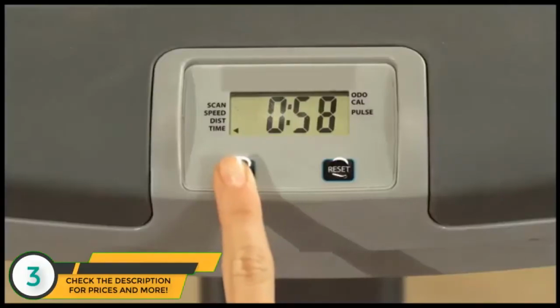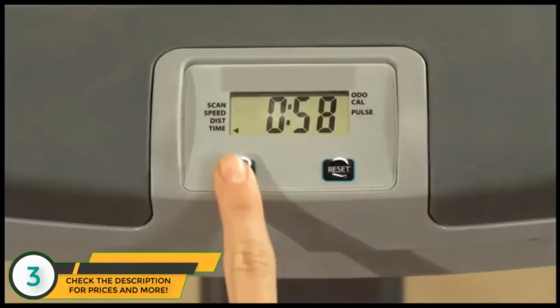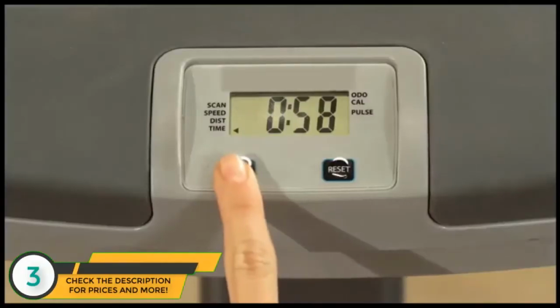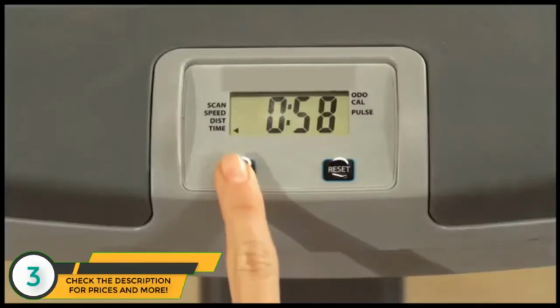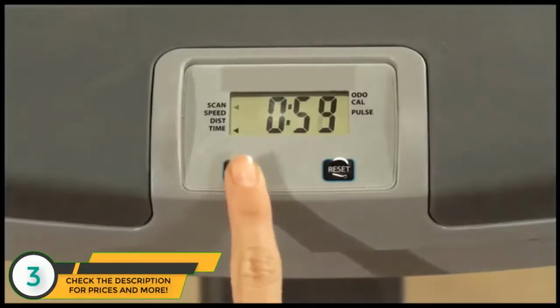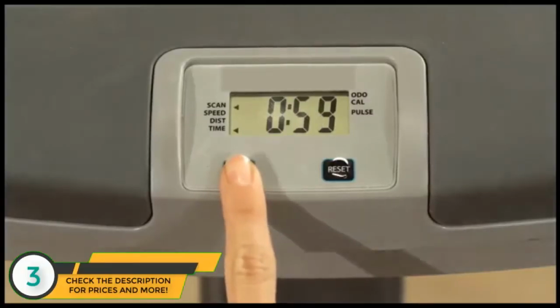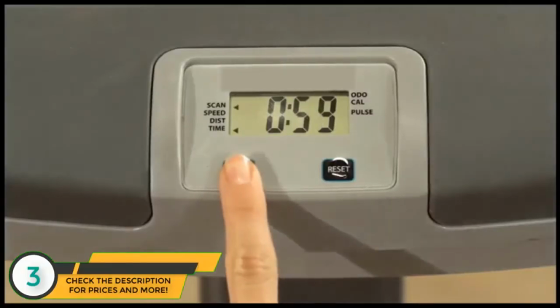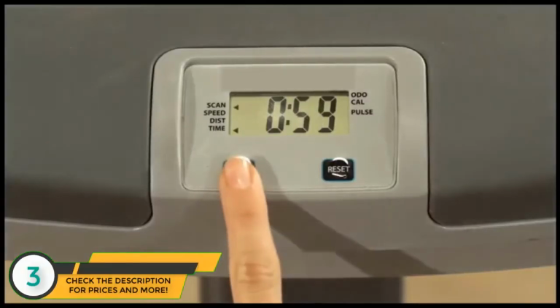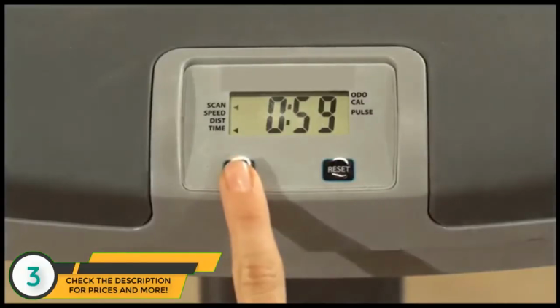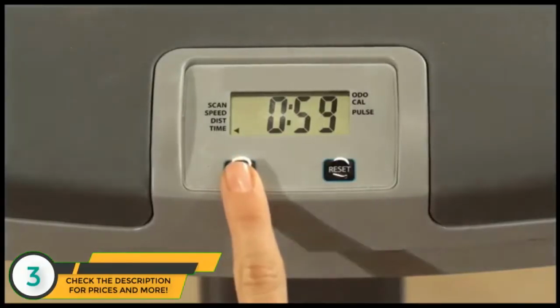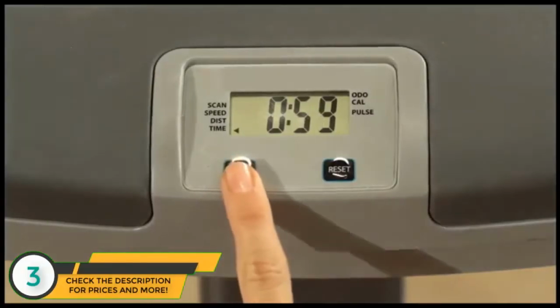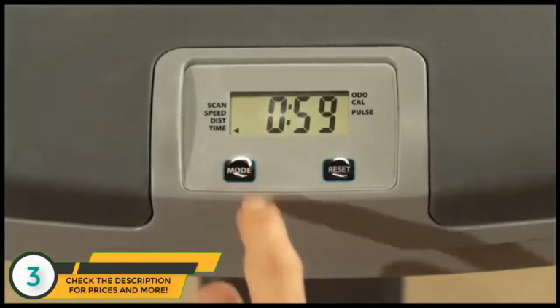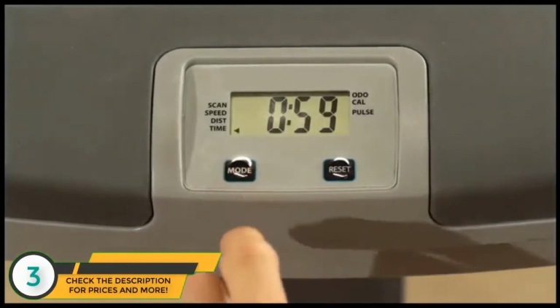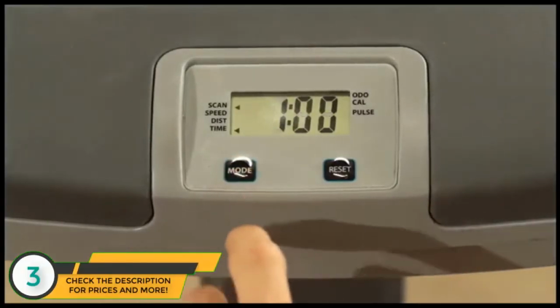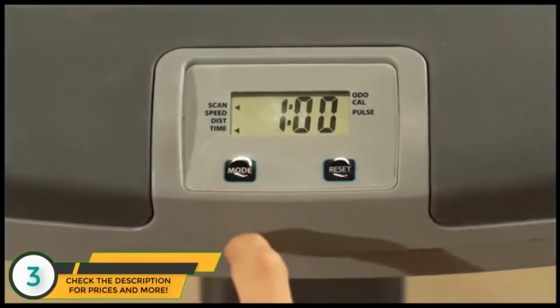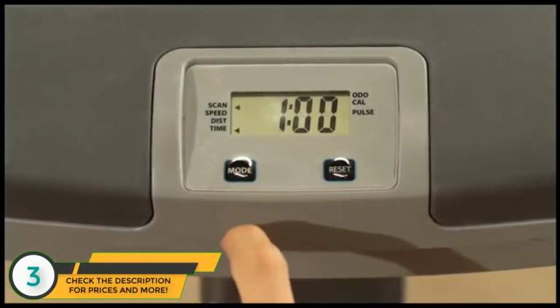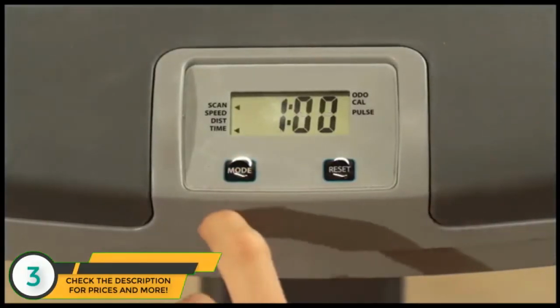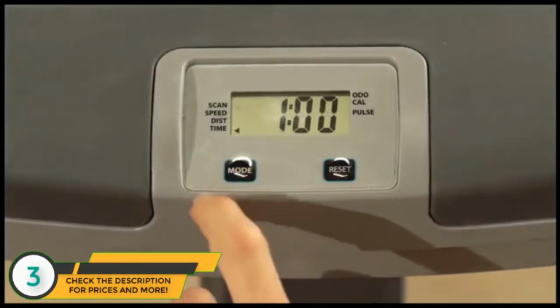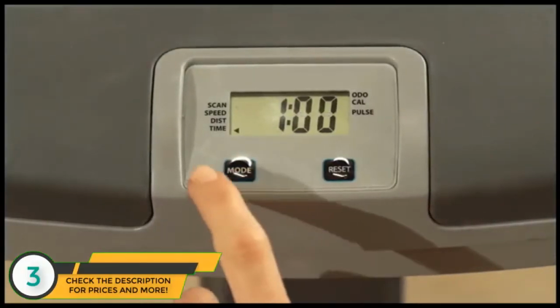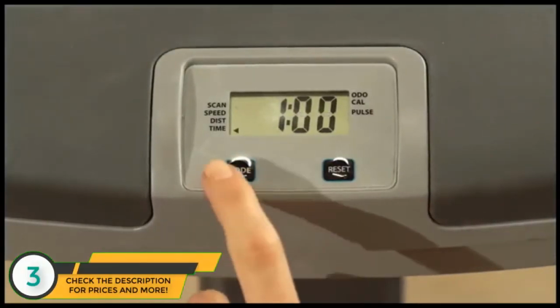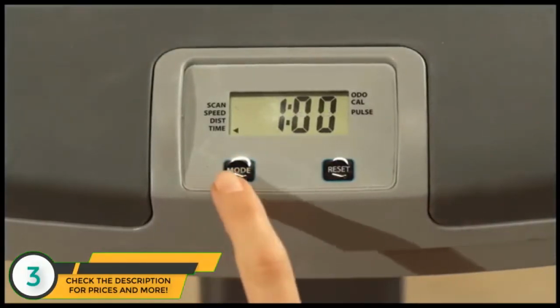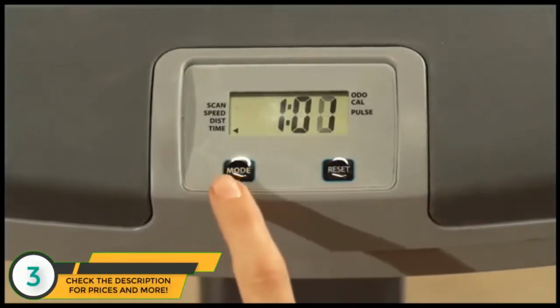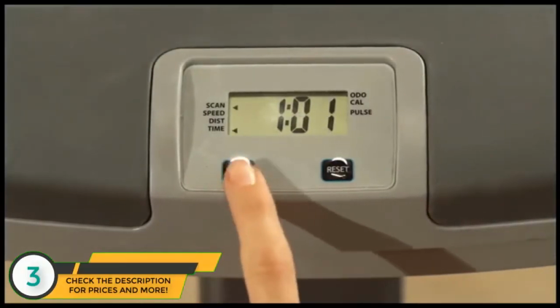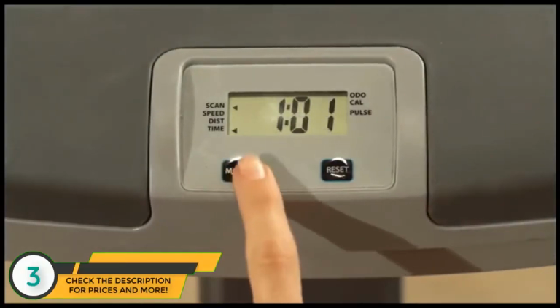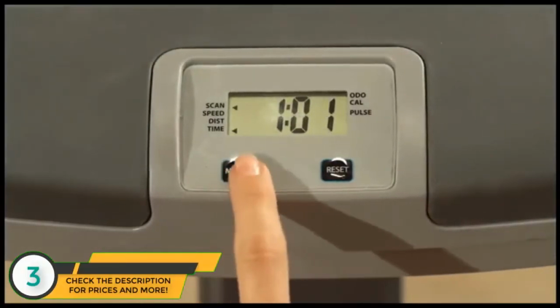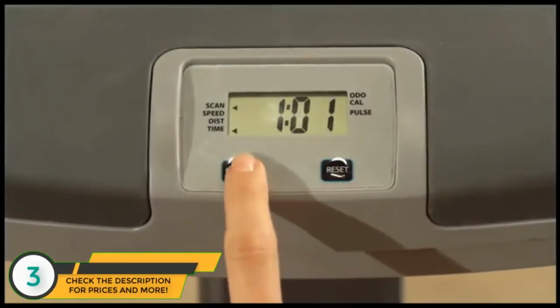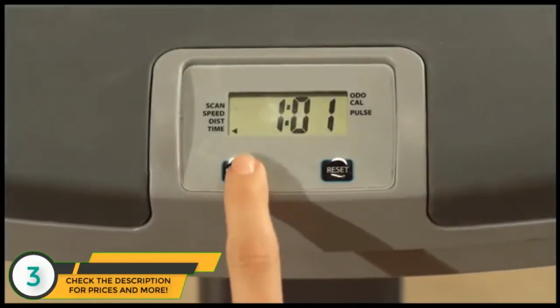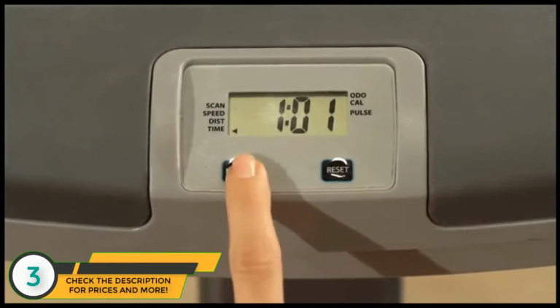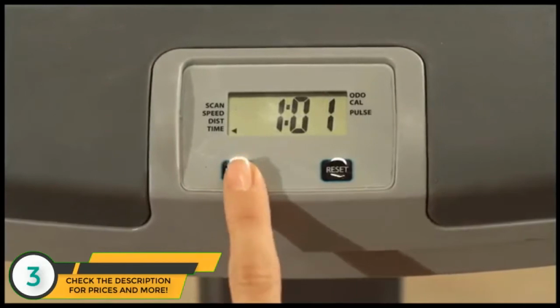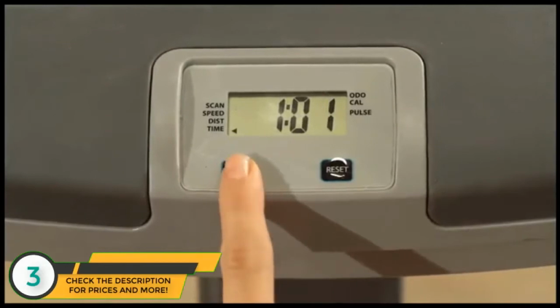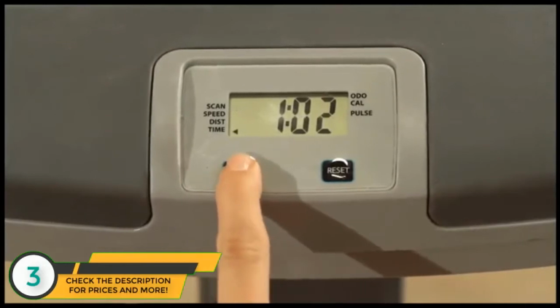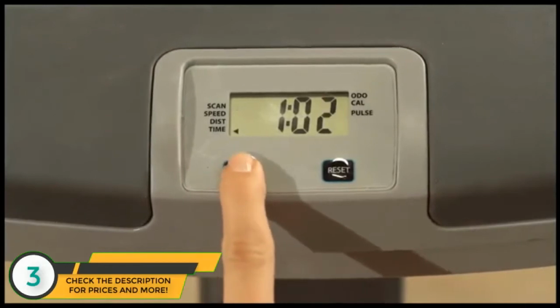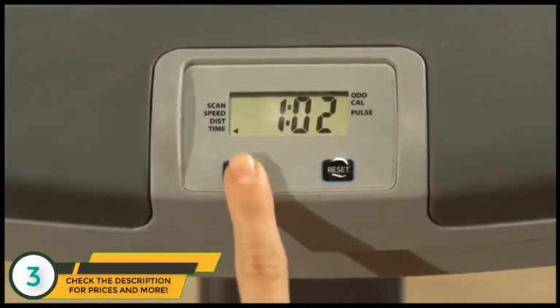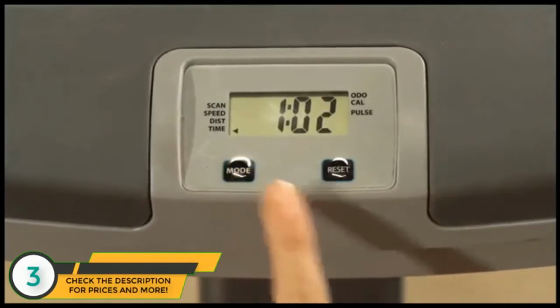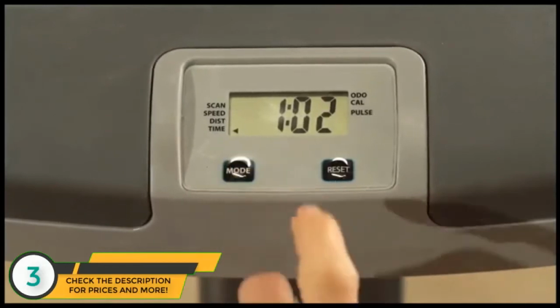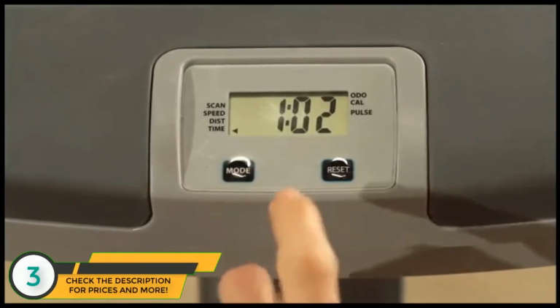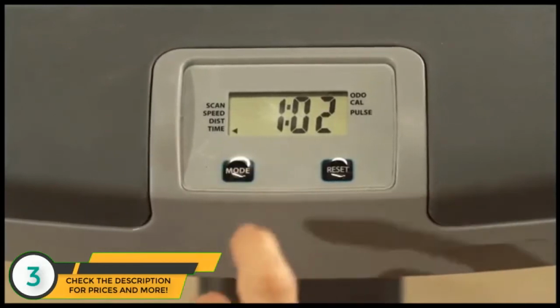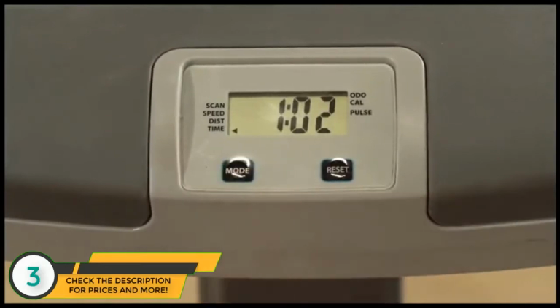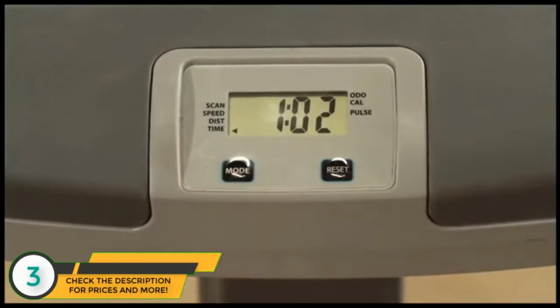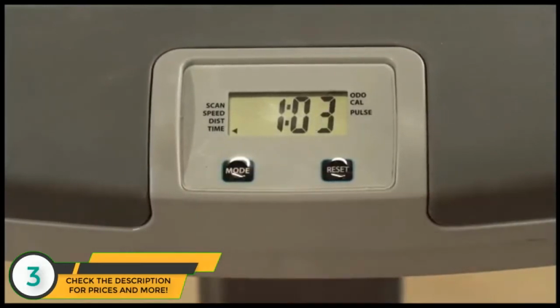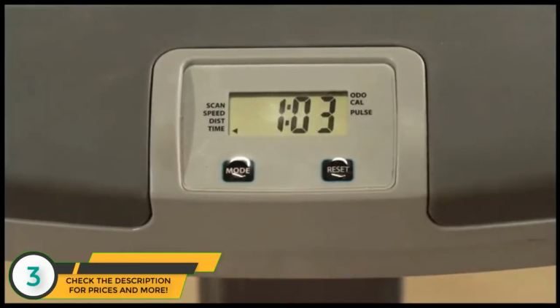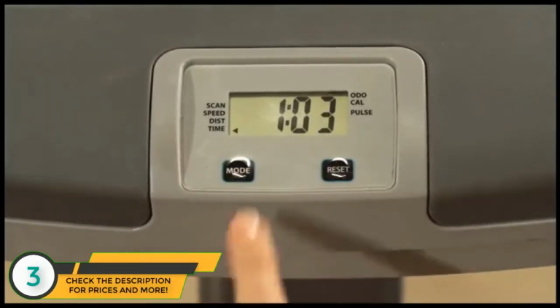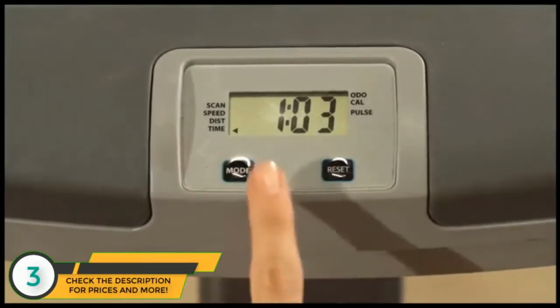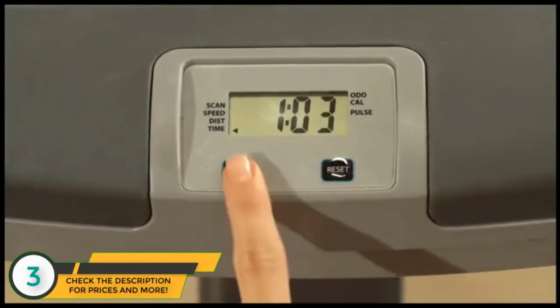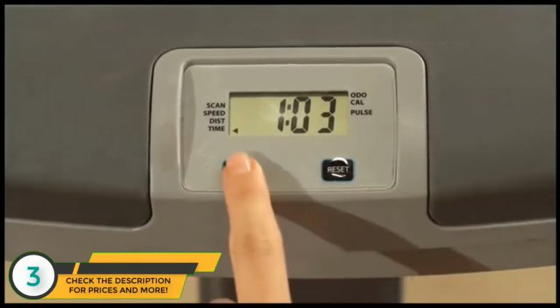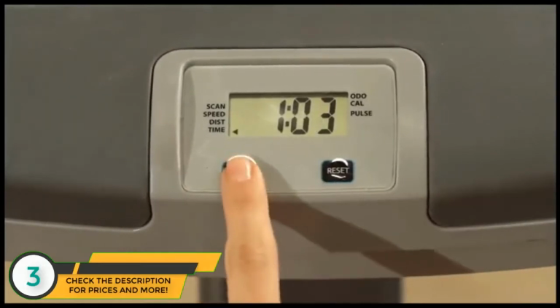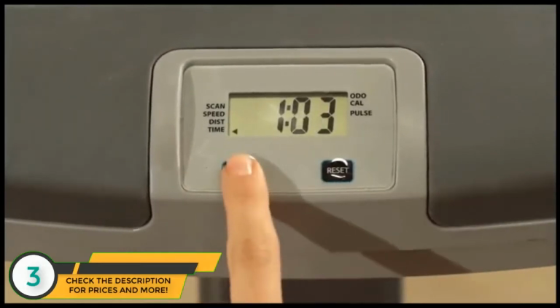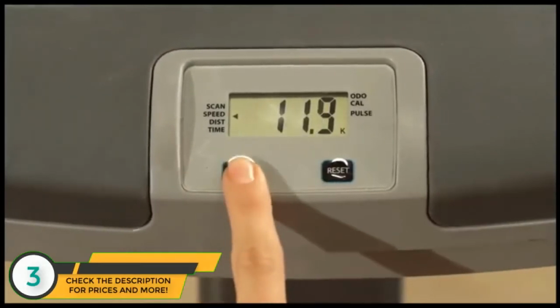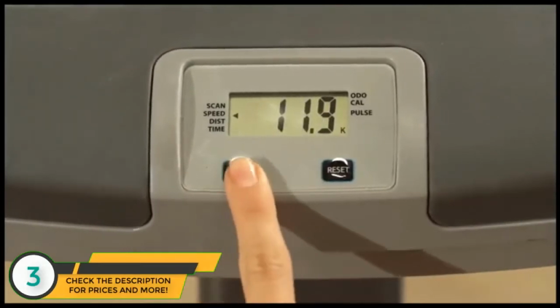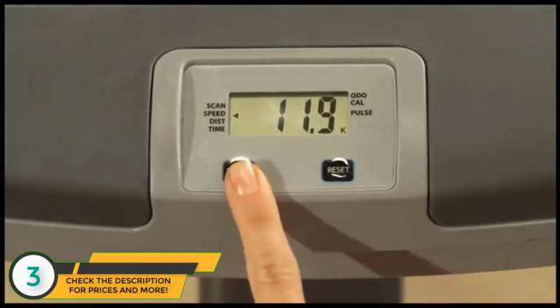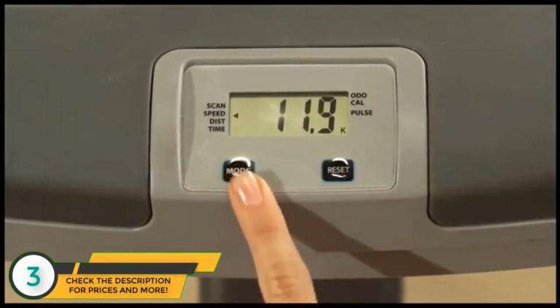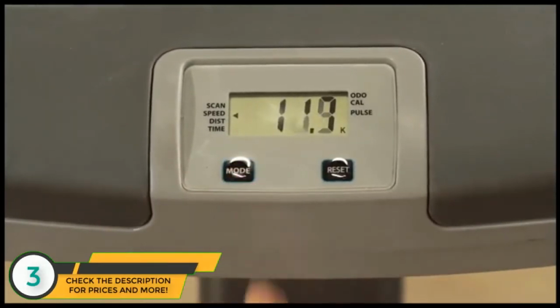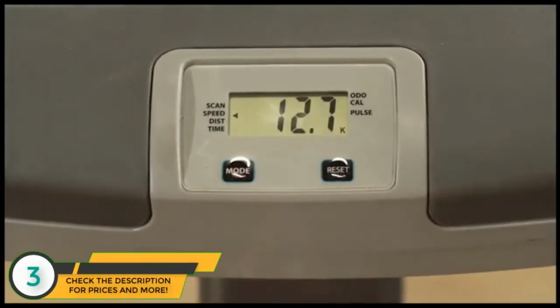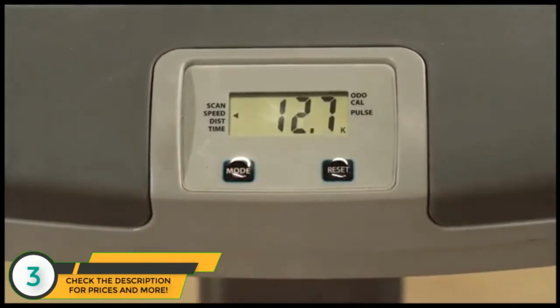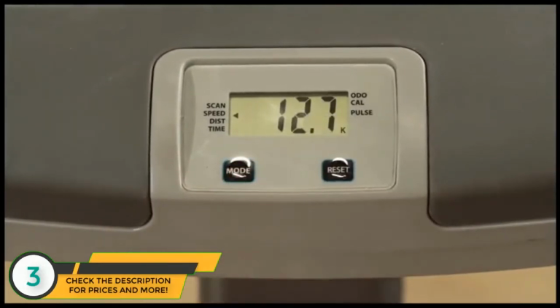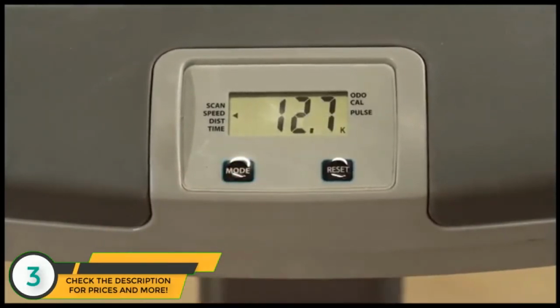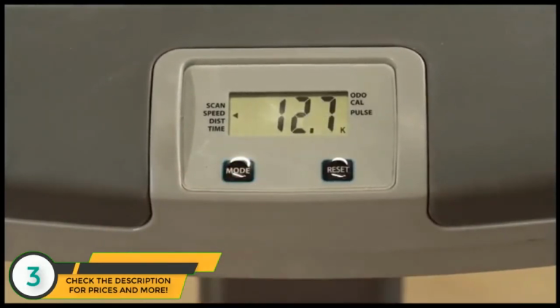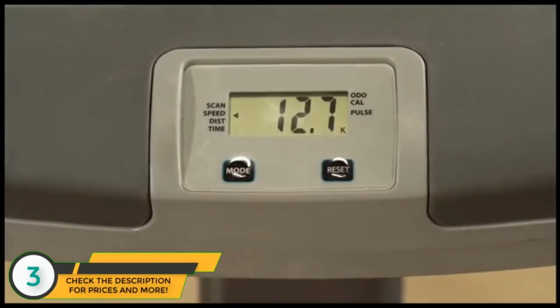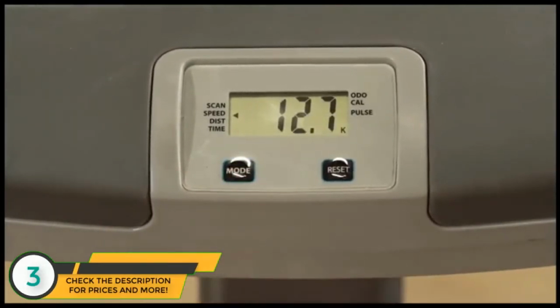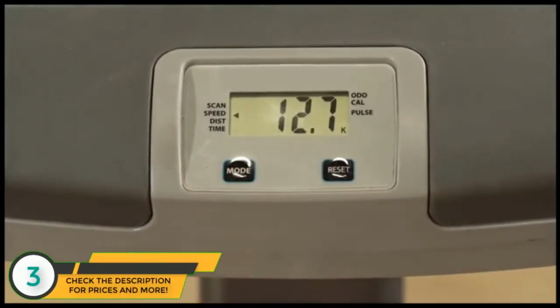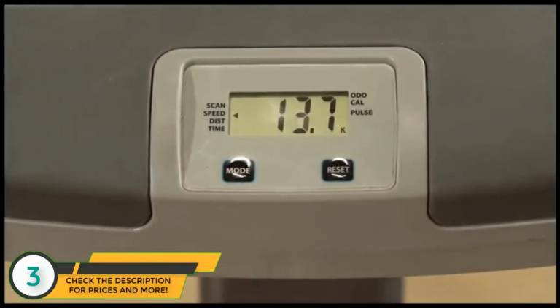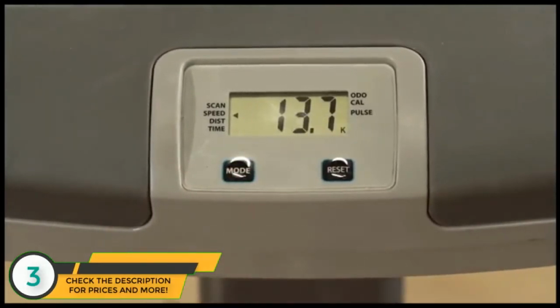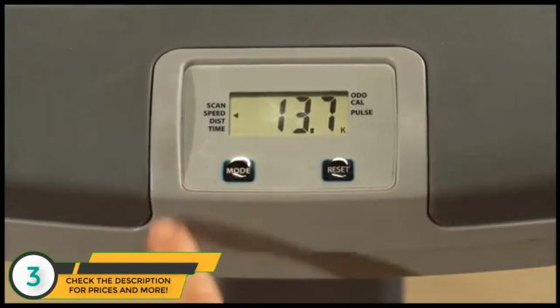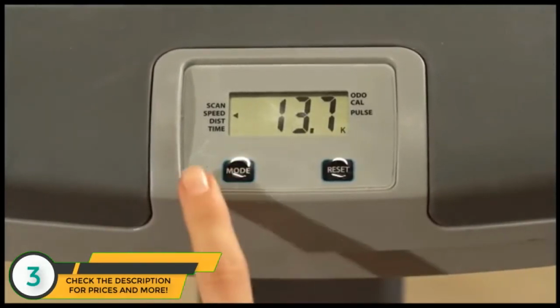The computer displays distance, time, speed, calories burned, odometer, and pulse.